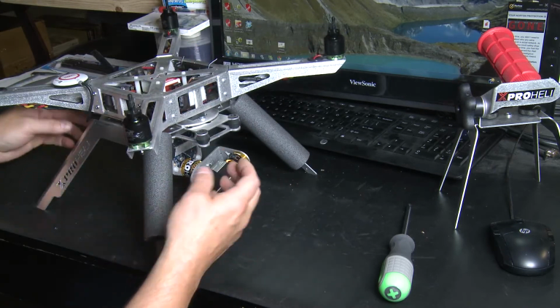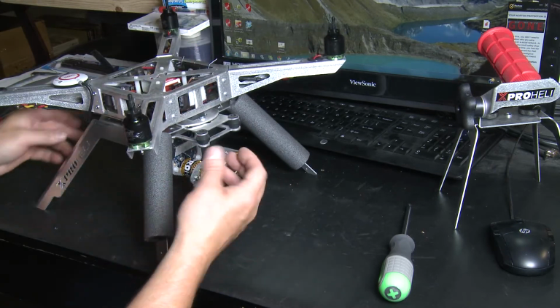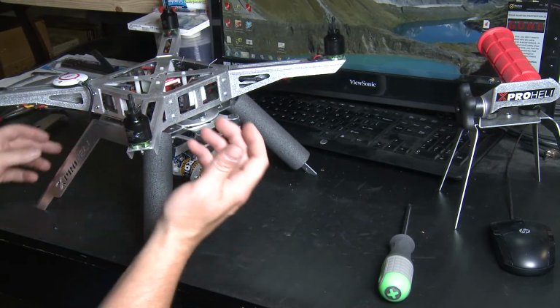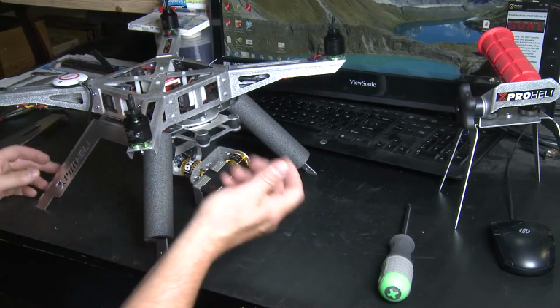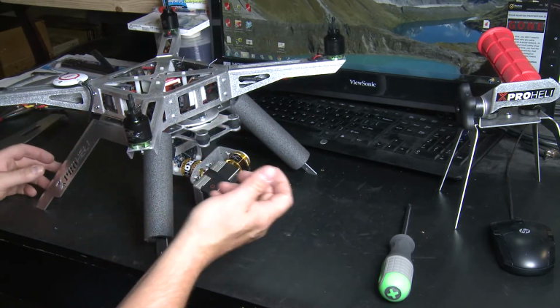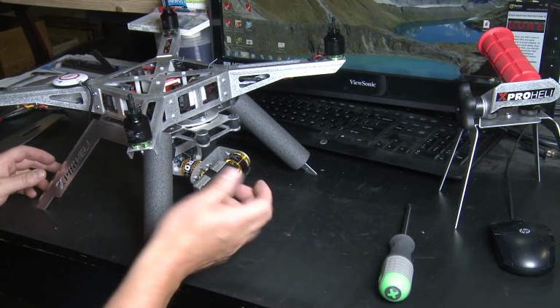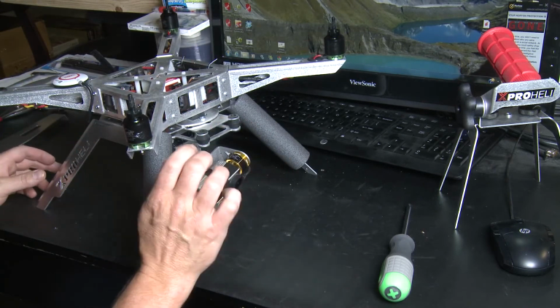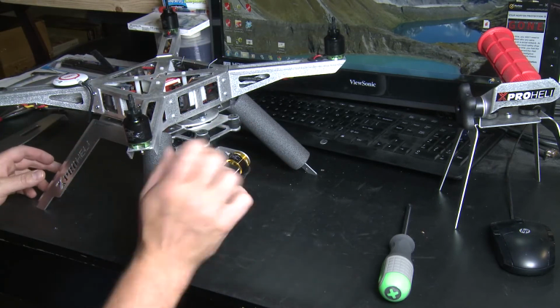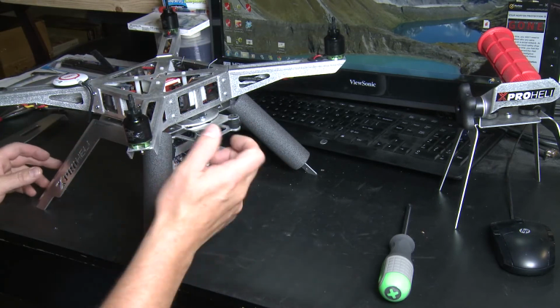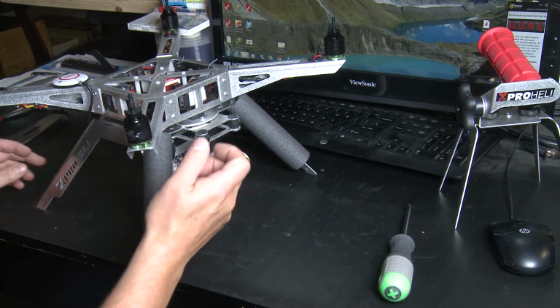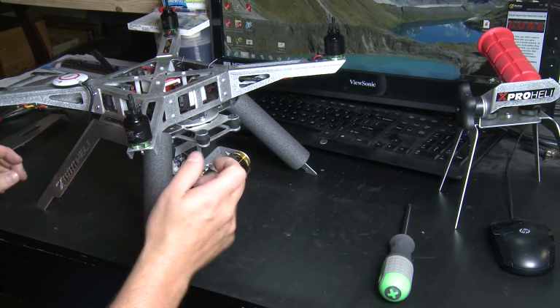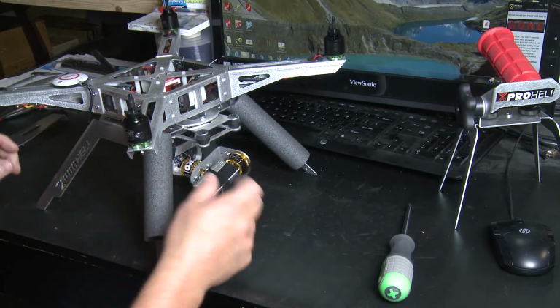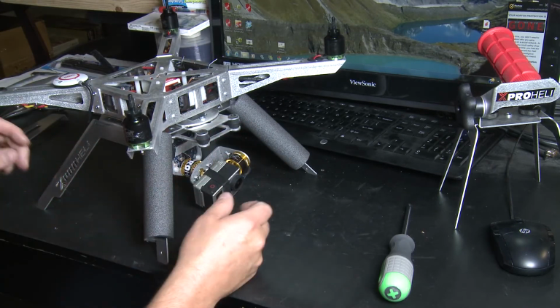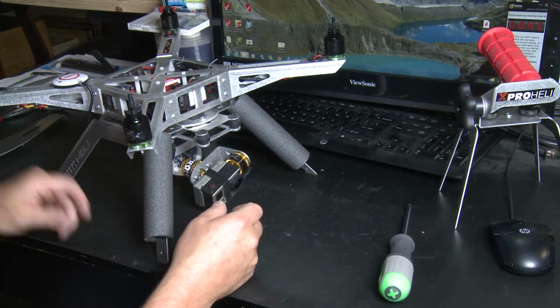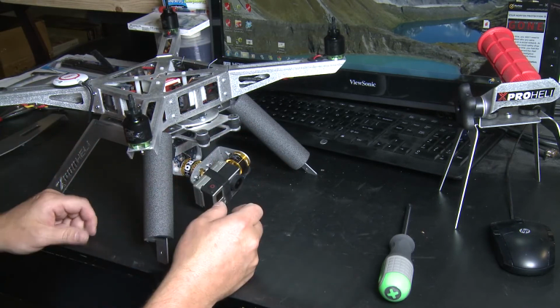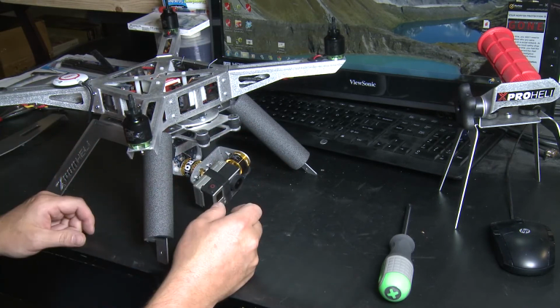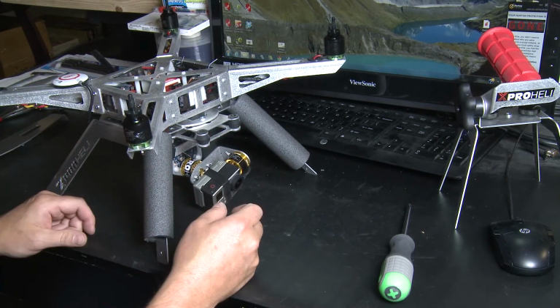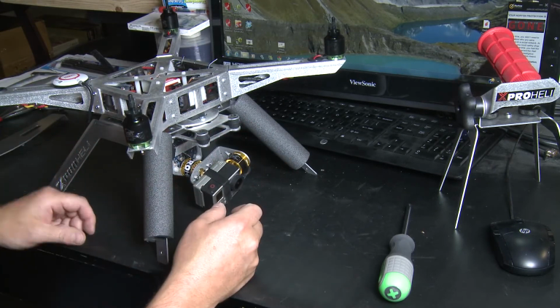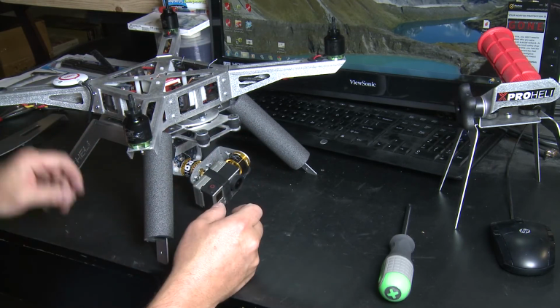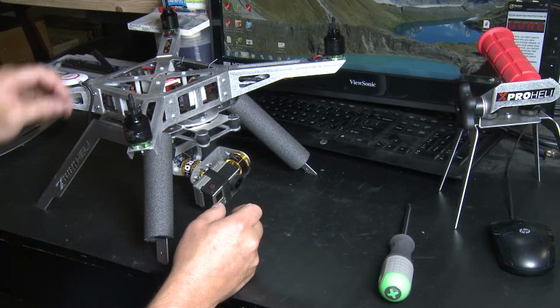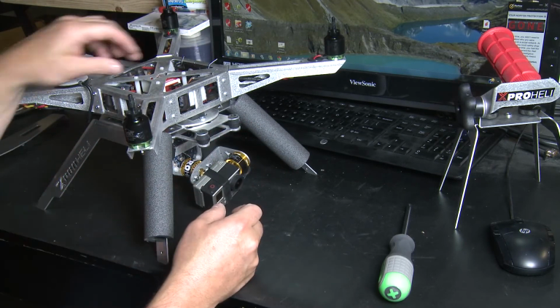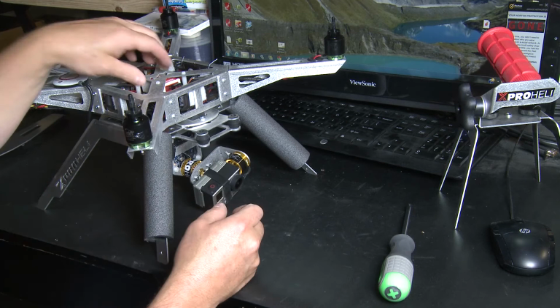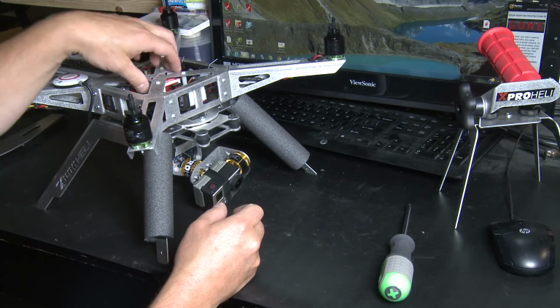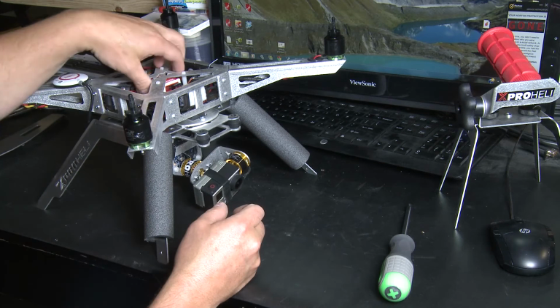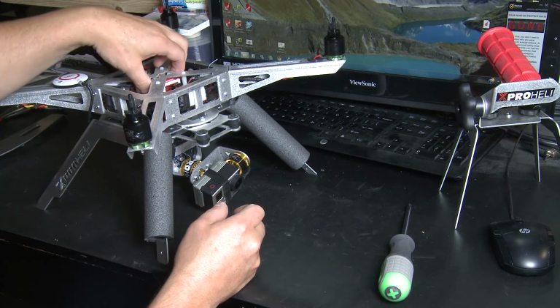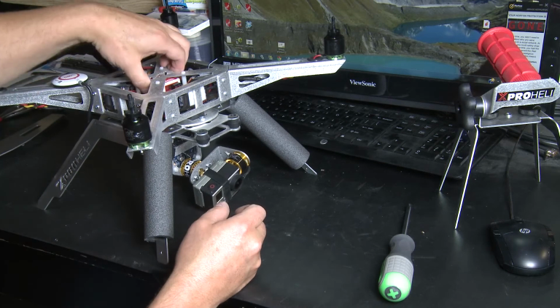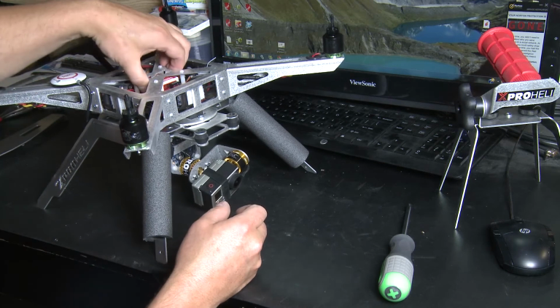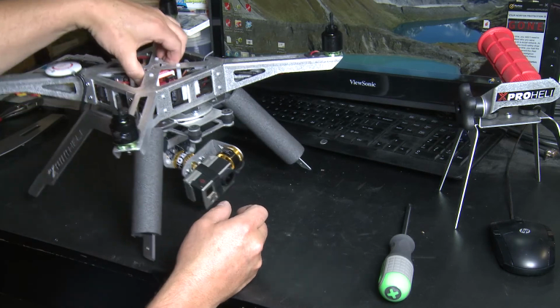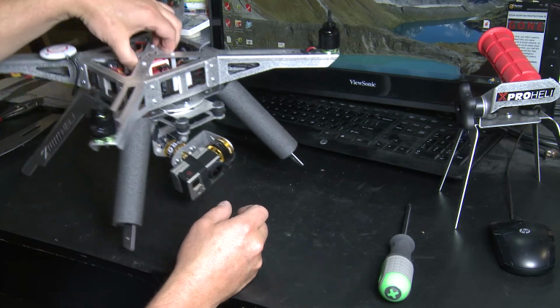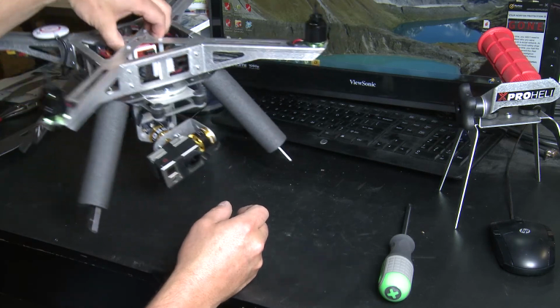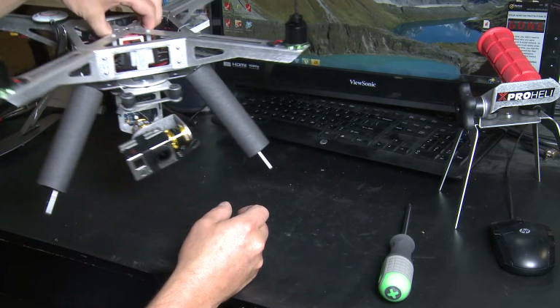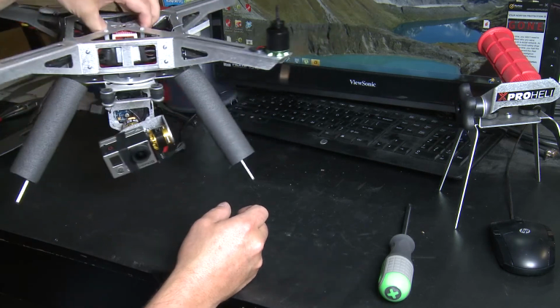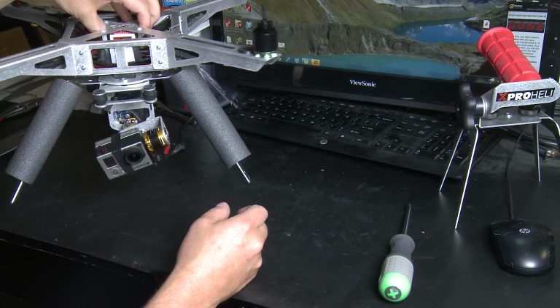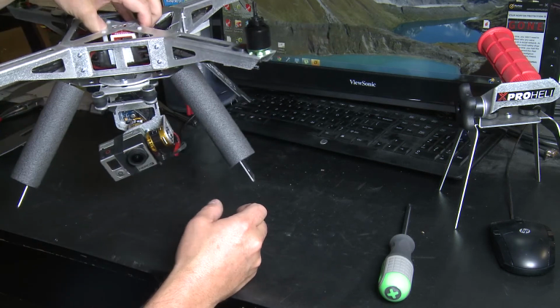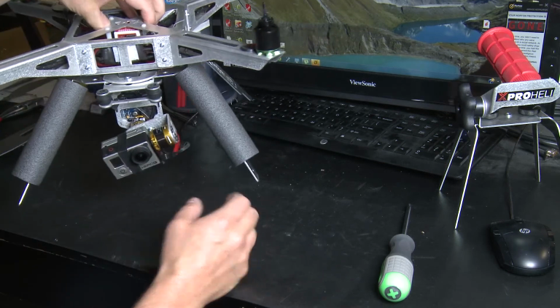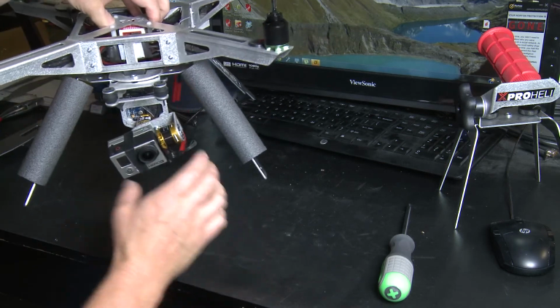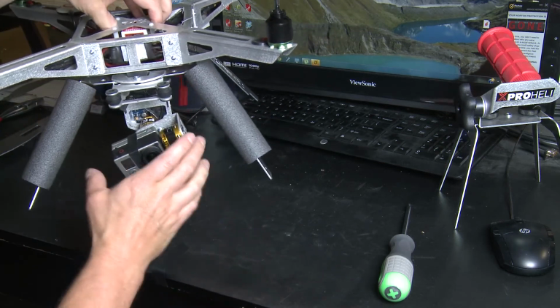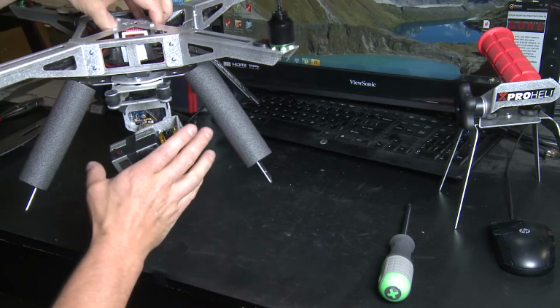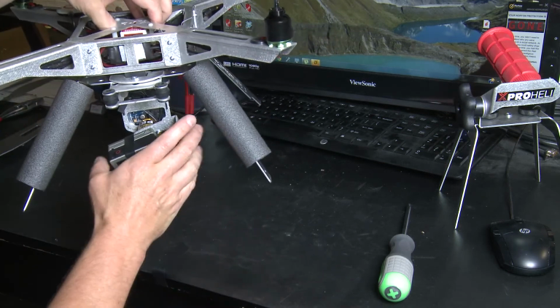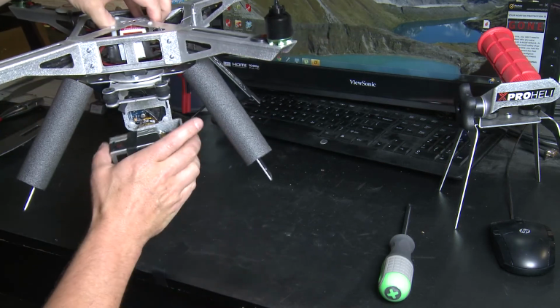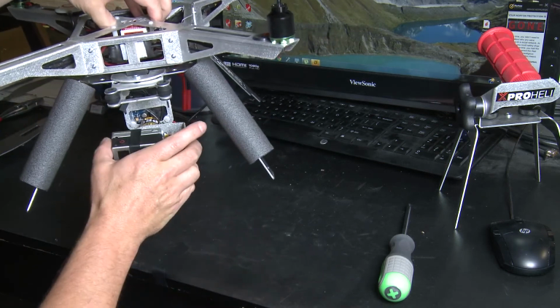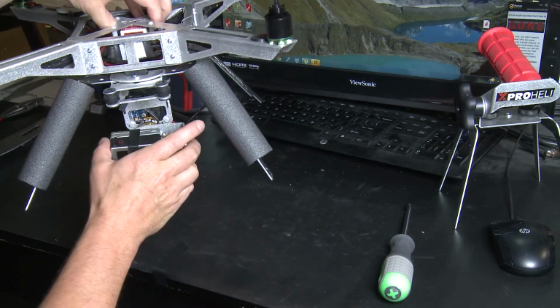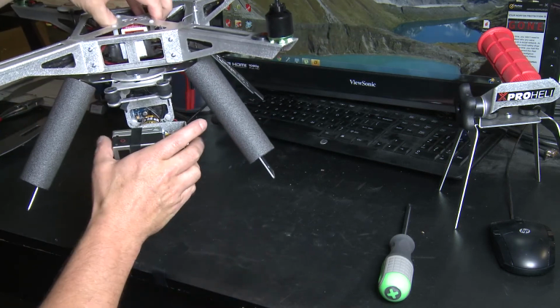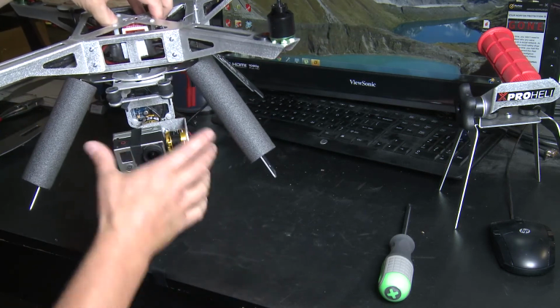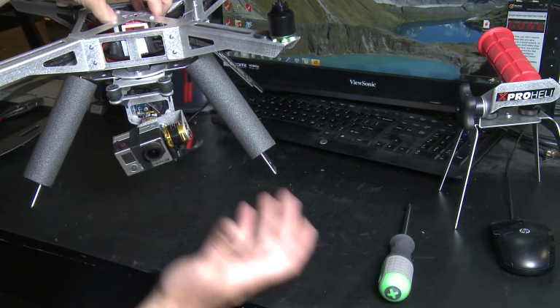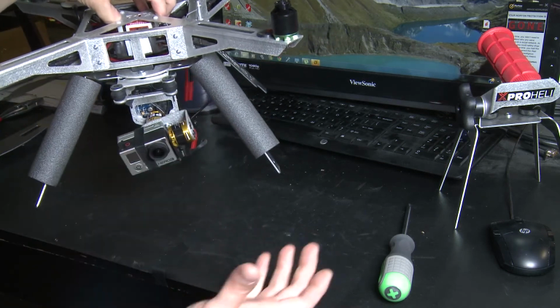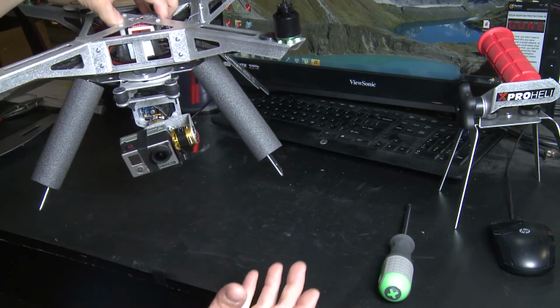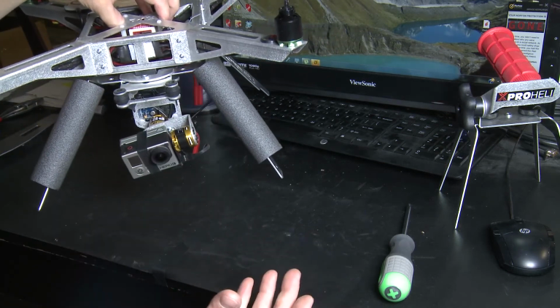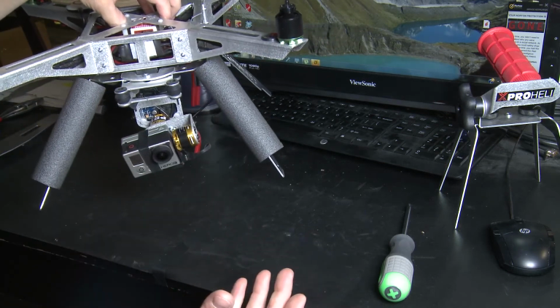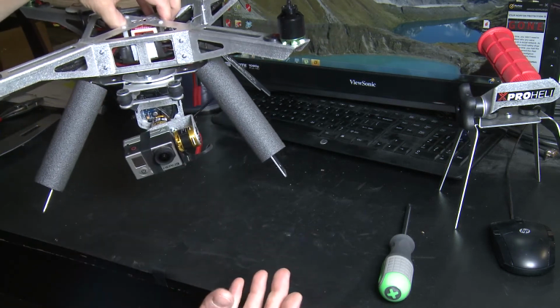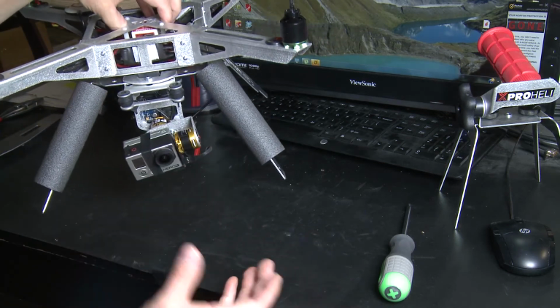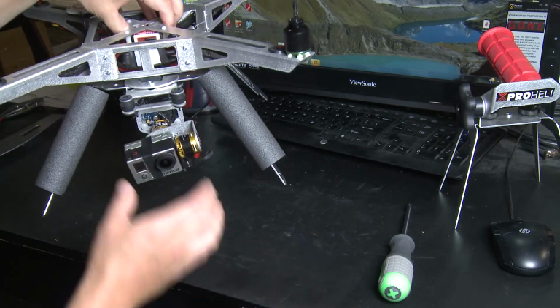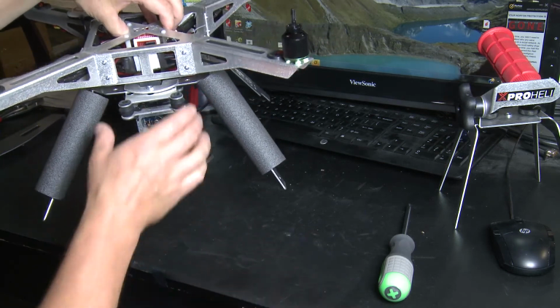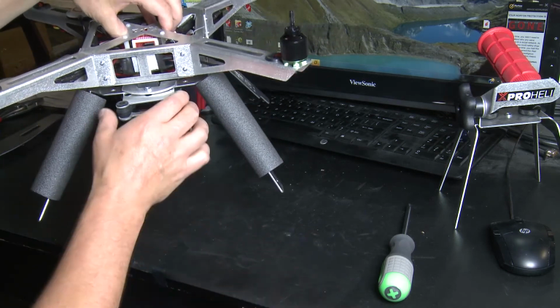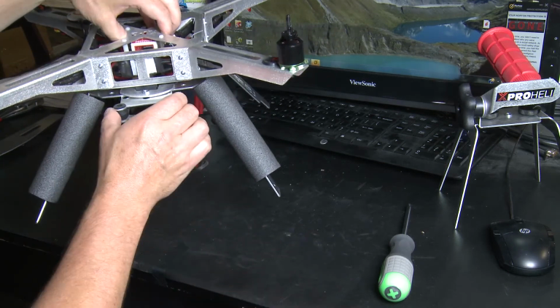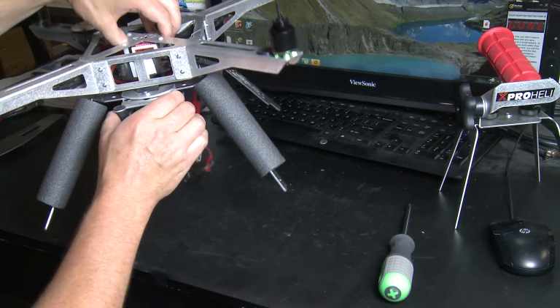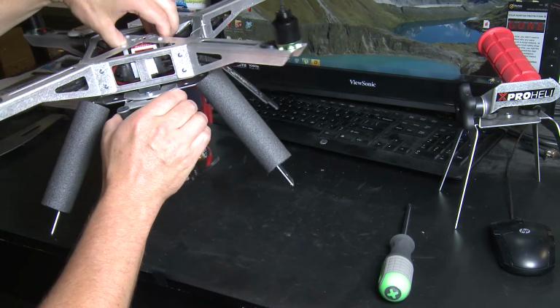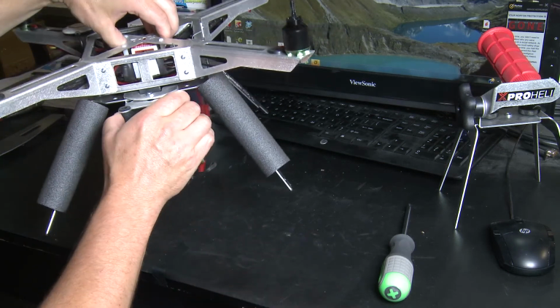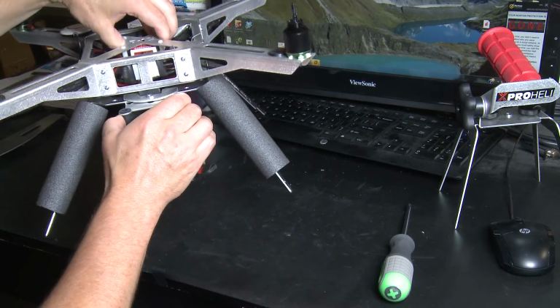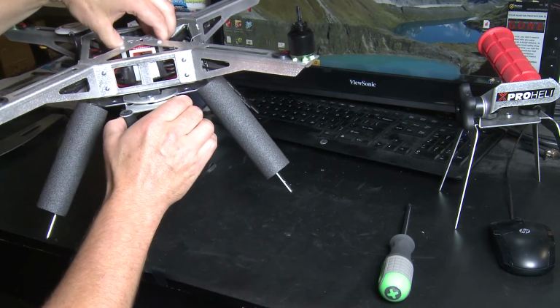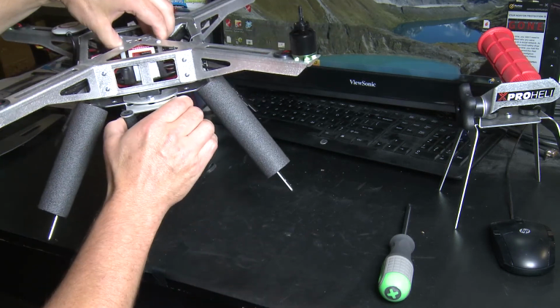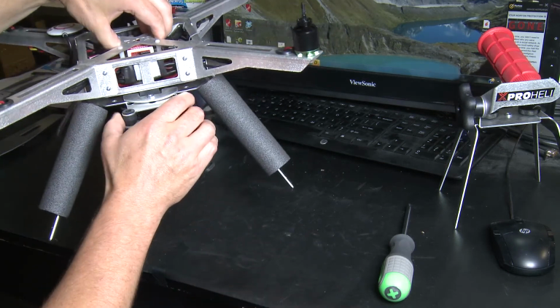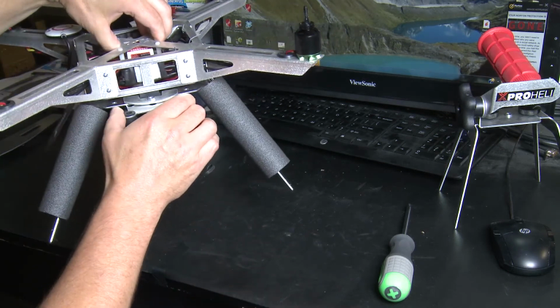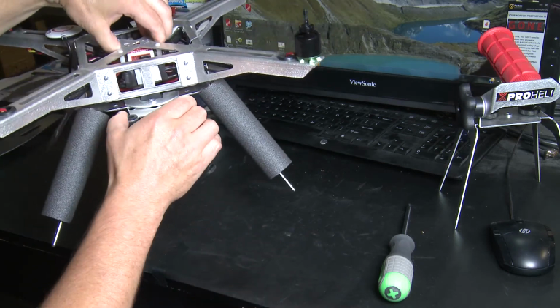You can see that's really sturdy and snug on there. If you wanted to, you could take a pair of pliers and give it another twist, but that's basically how easy it is to install on the XP2.